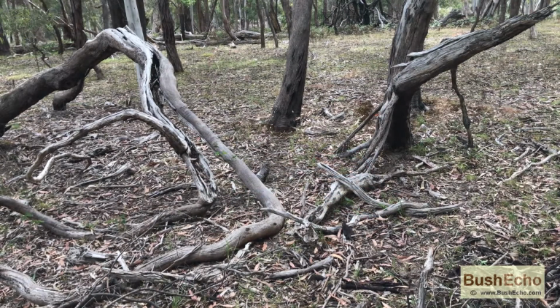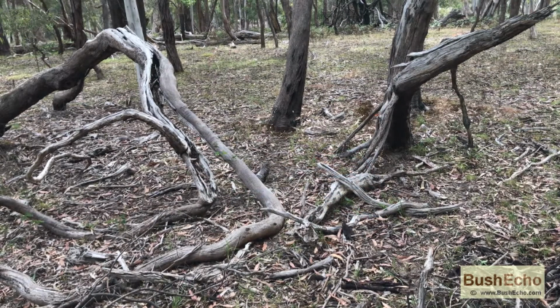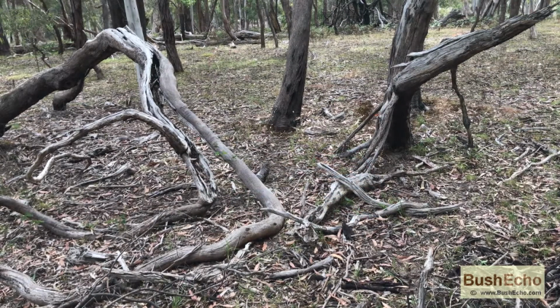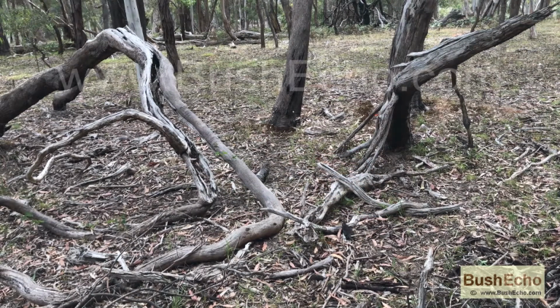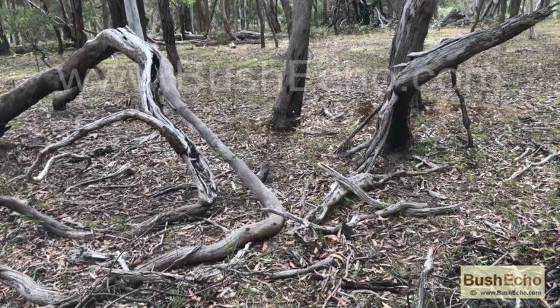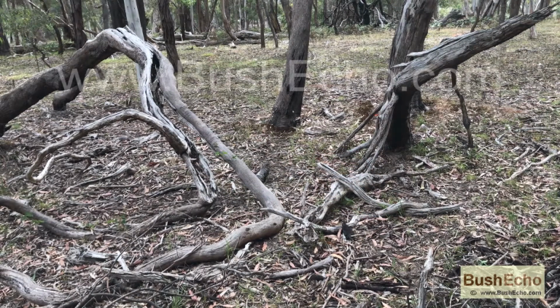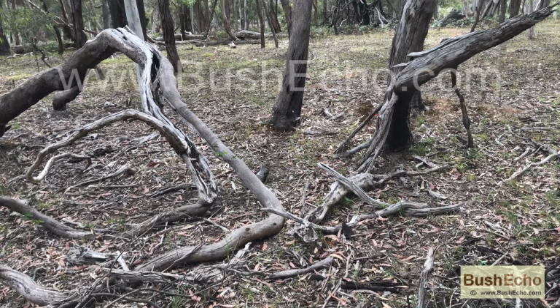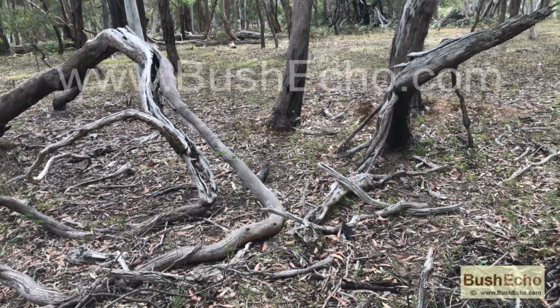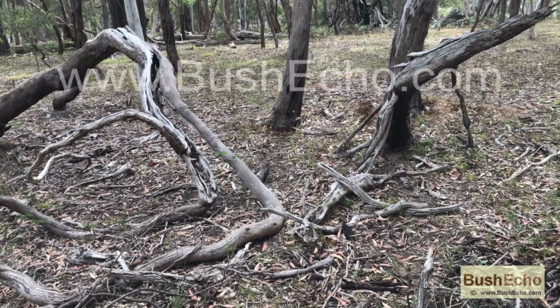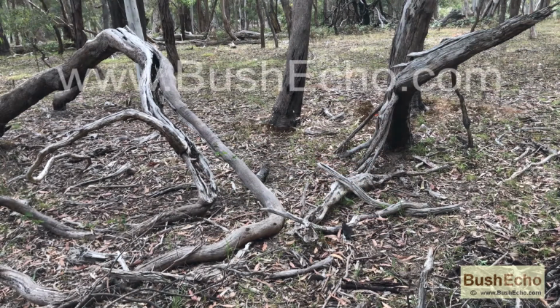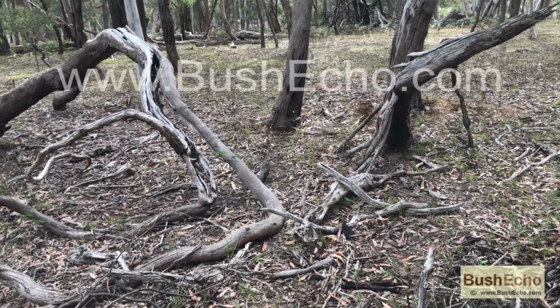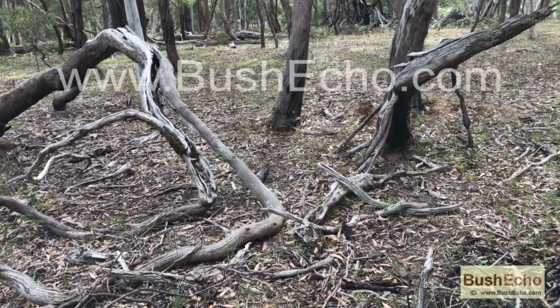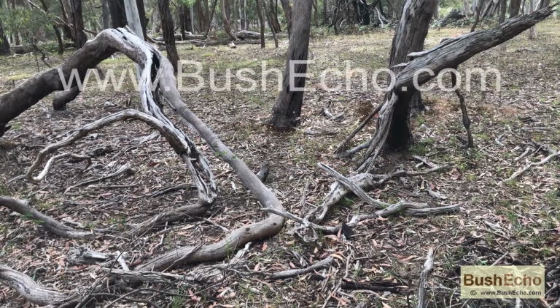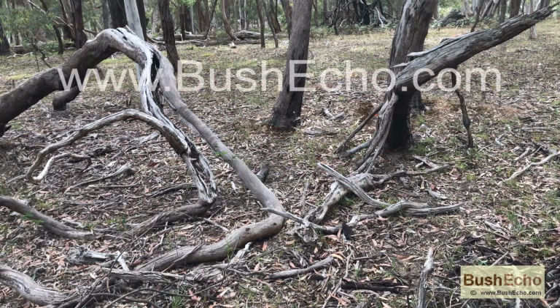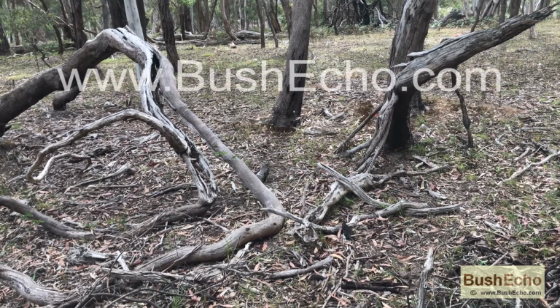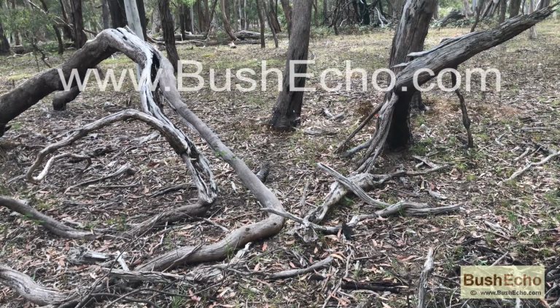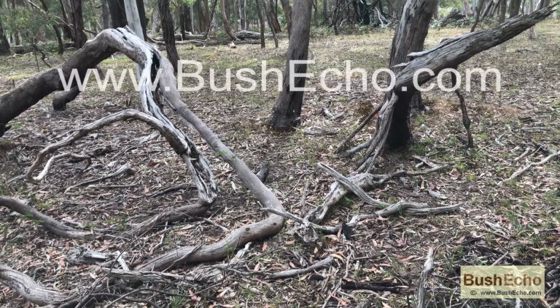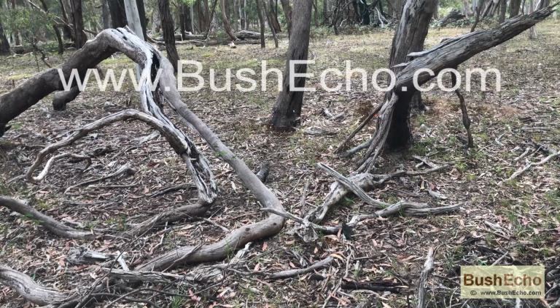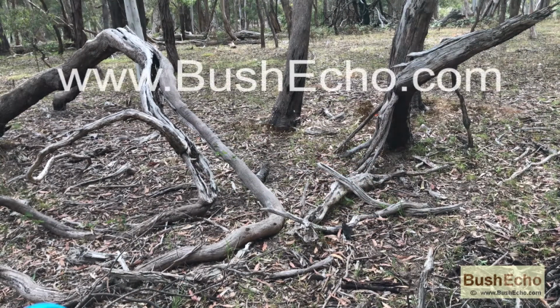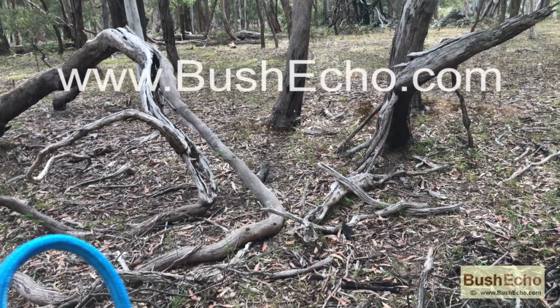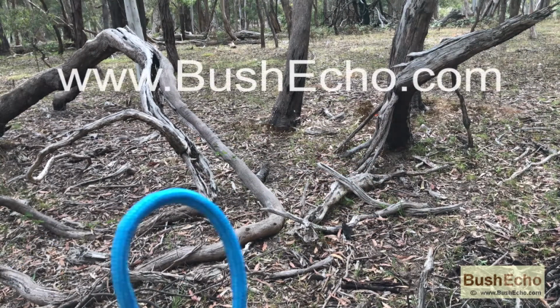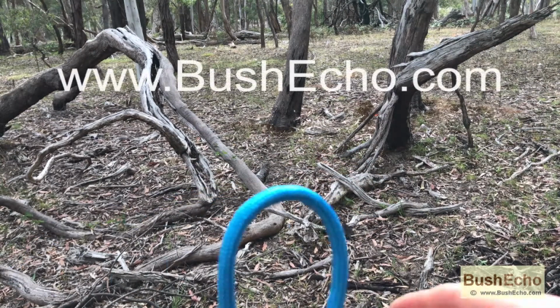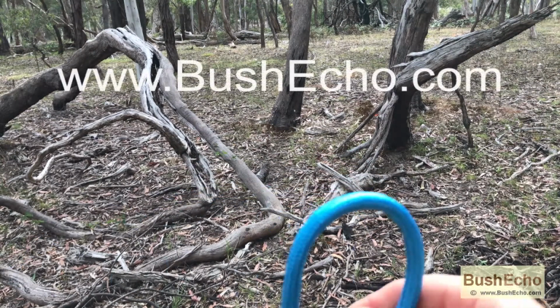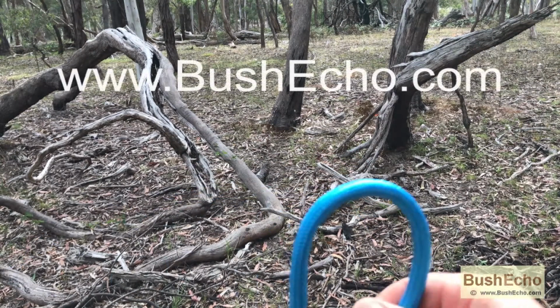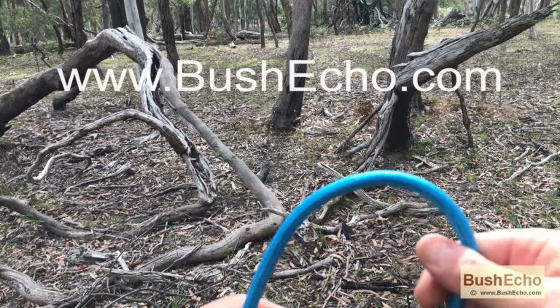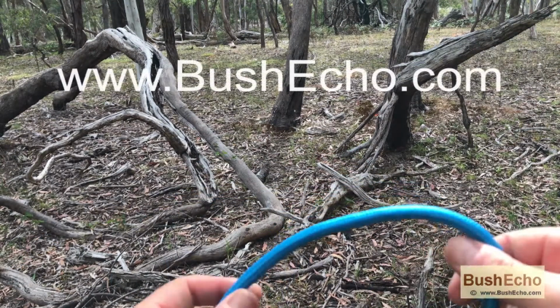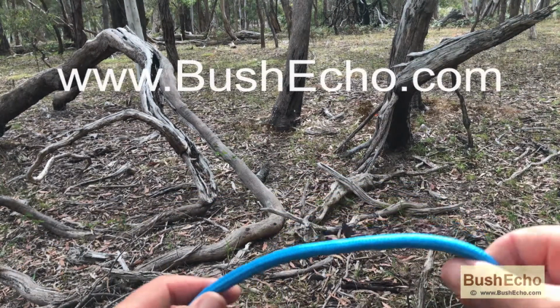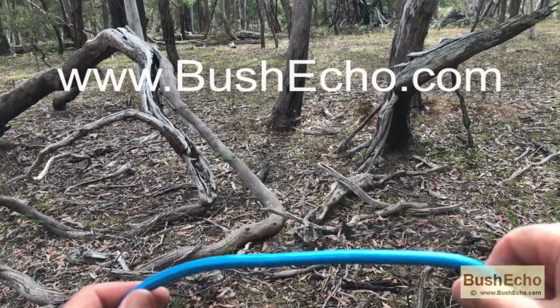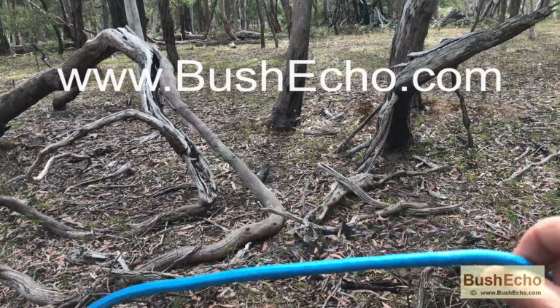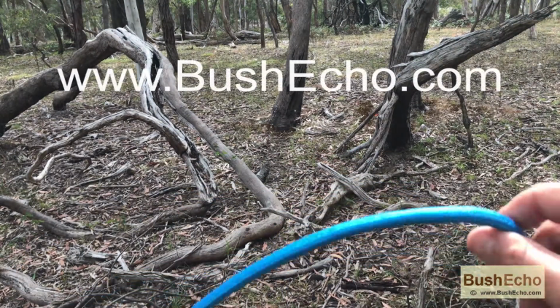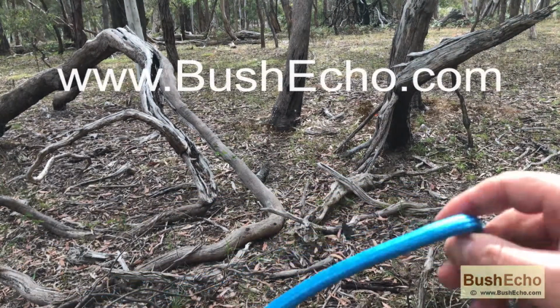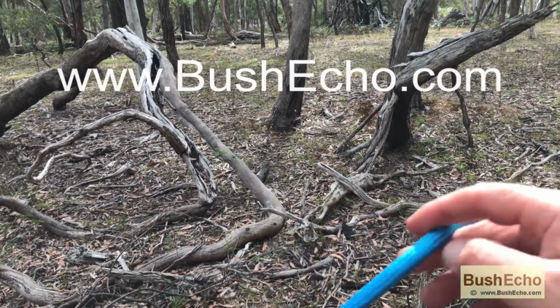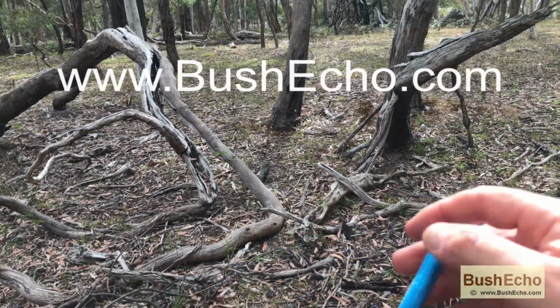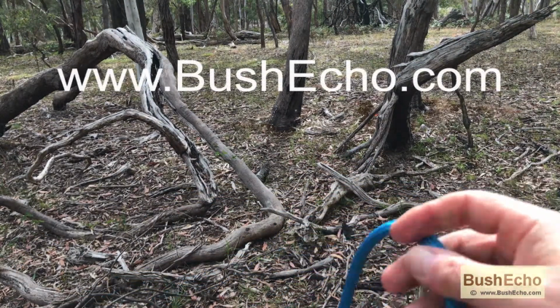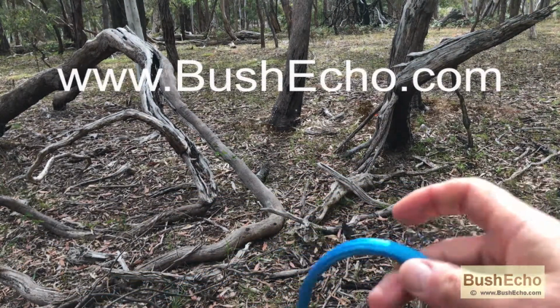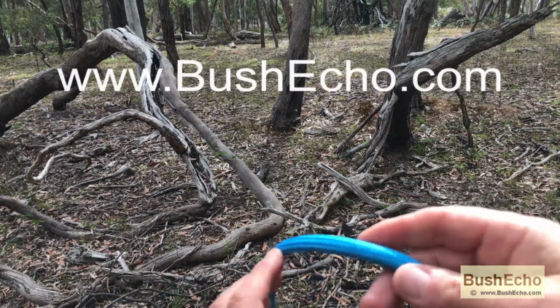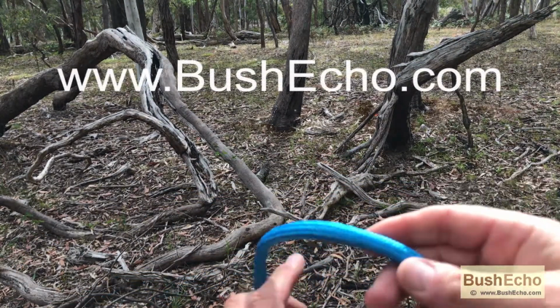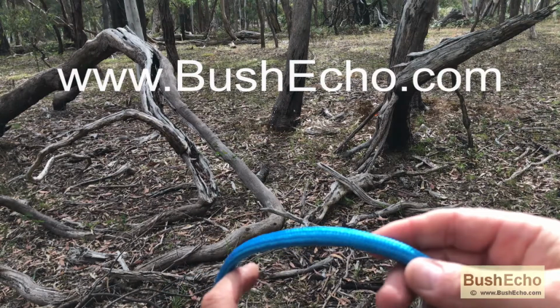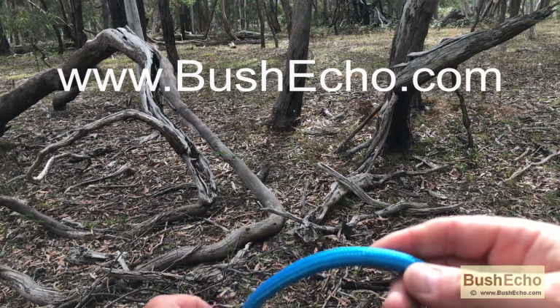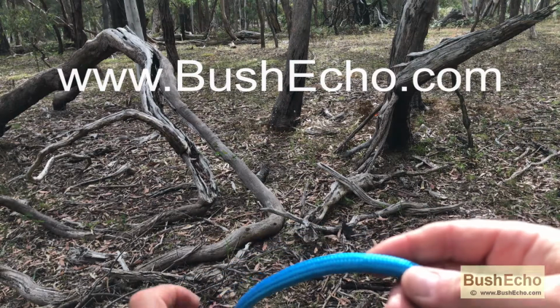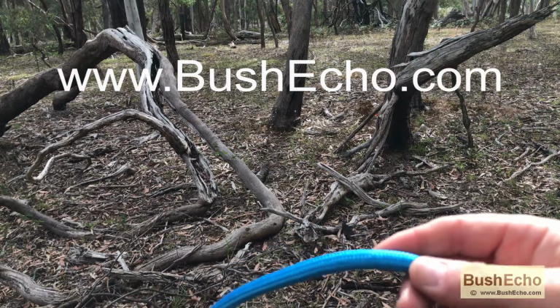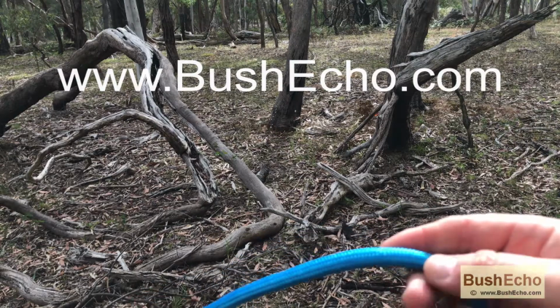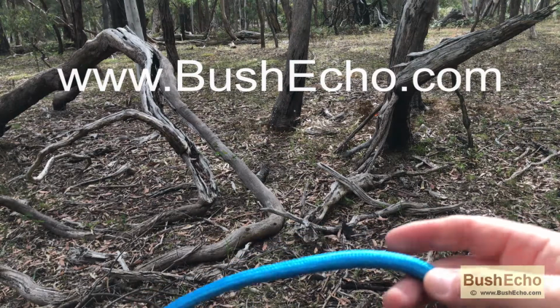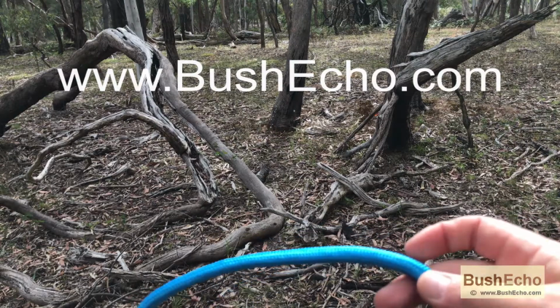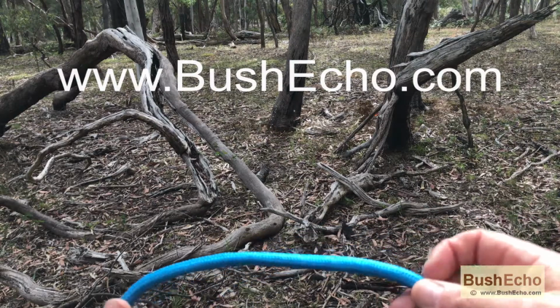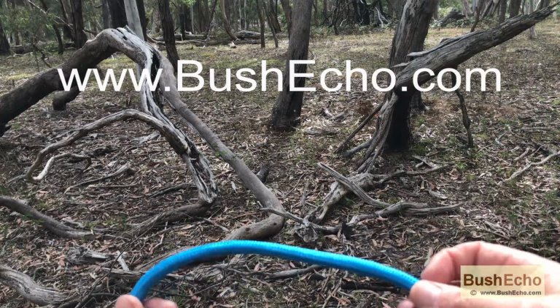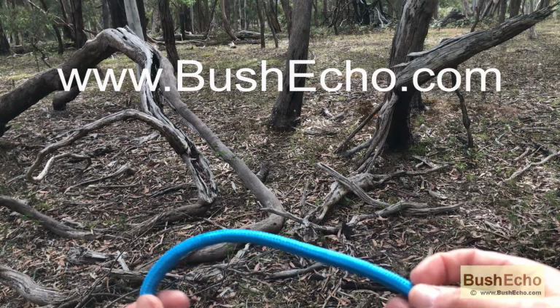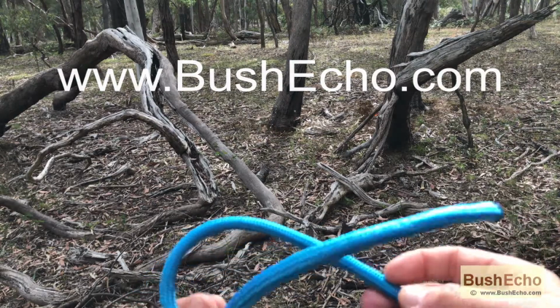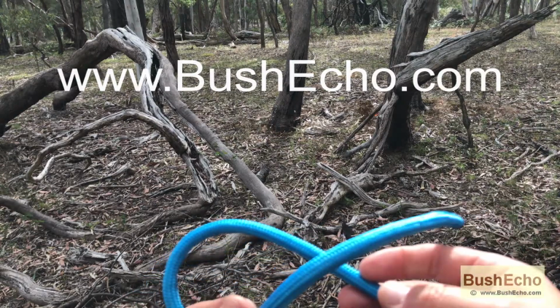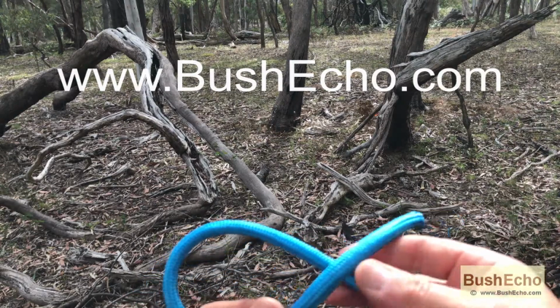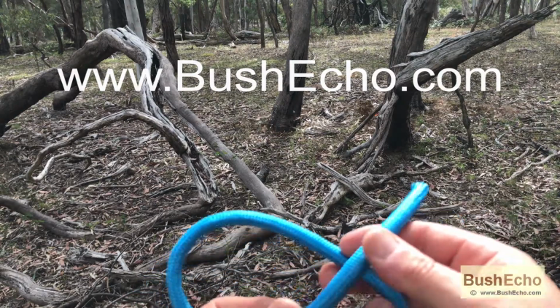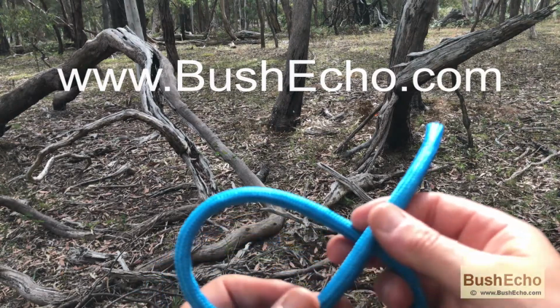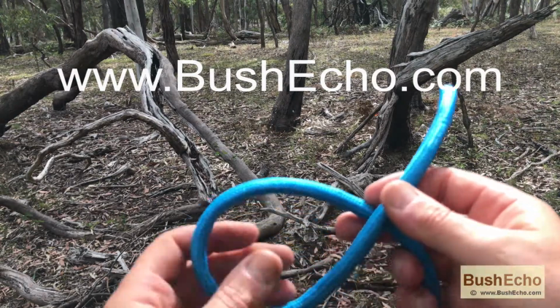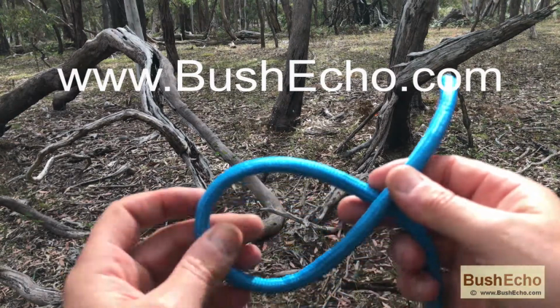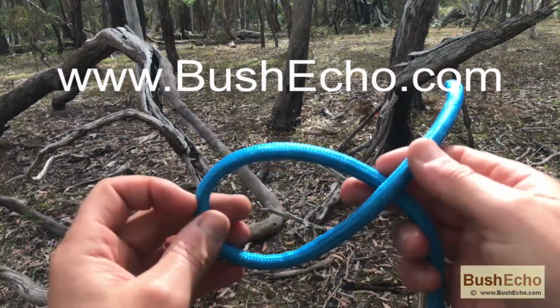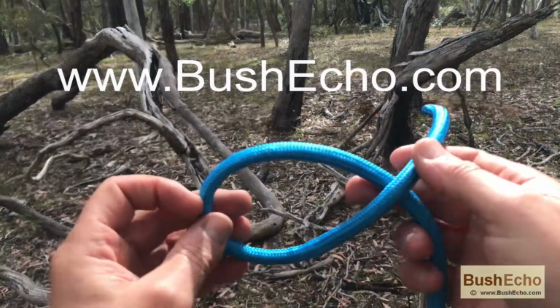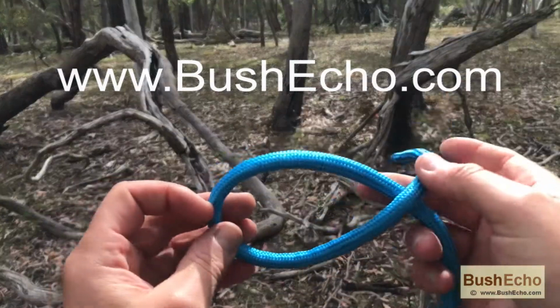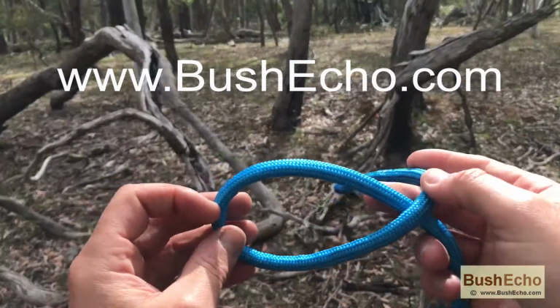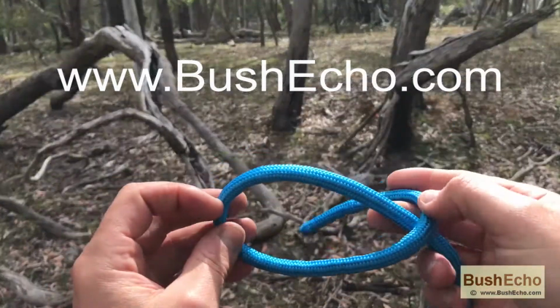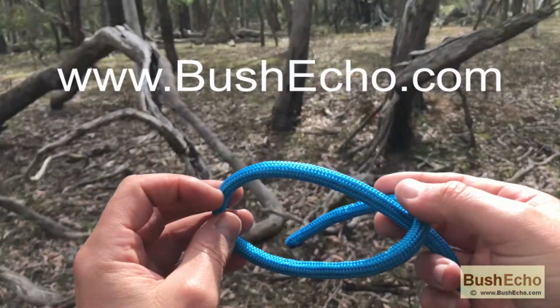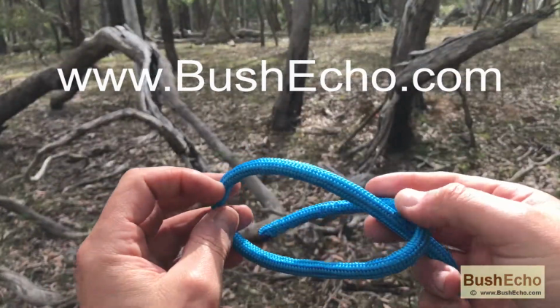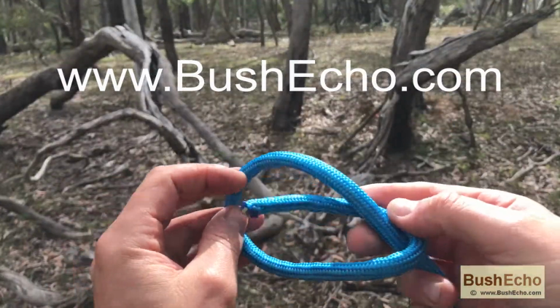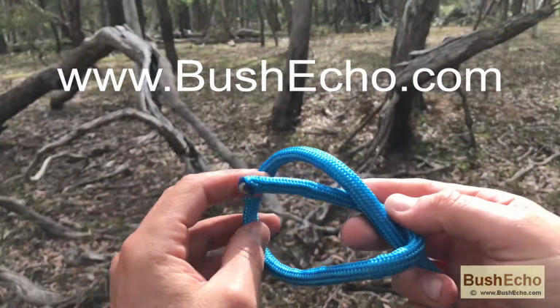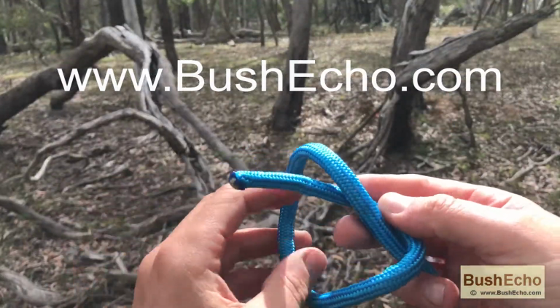For more information on knots, go to www.bushecho.com. Thank you for watching.